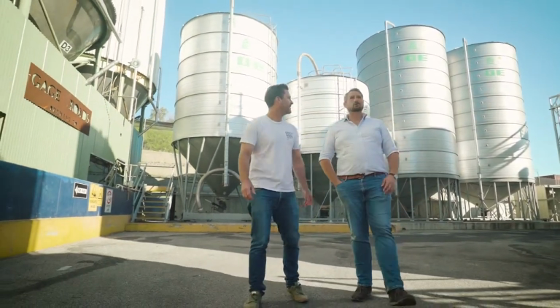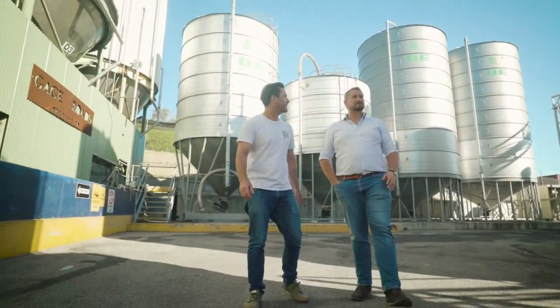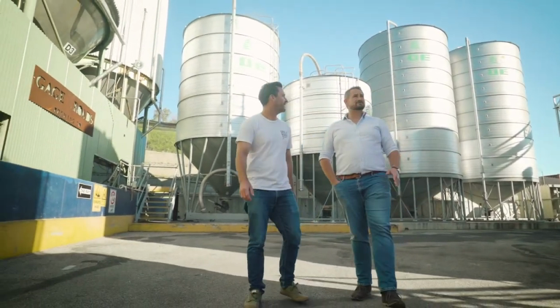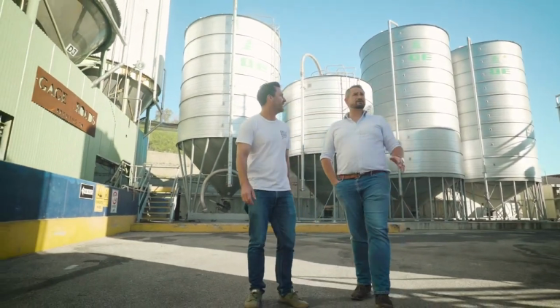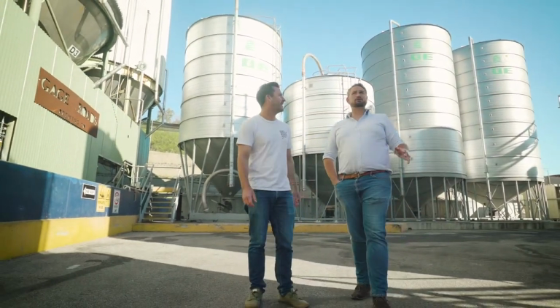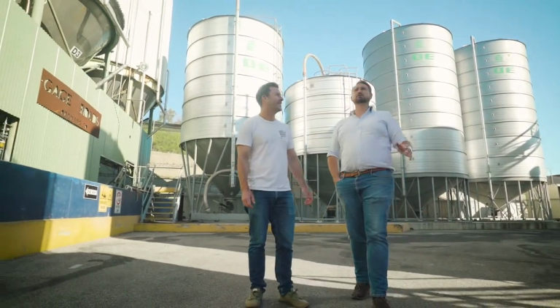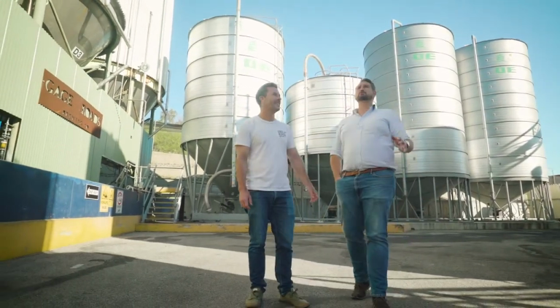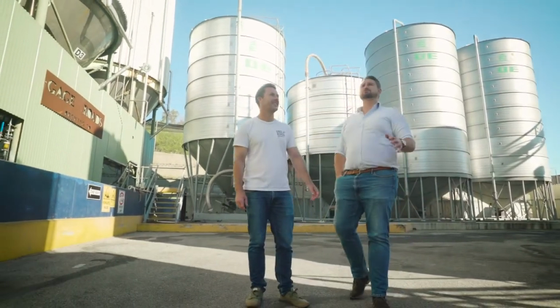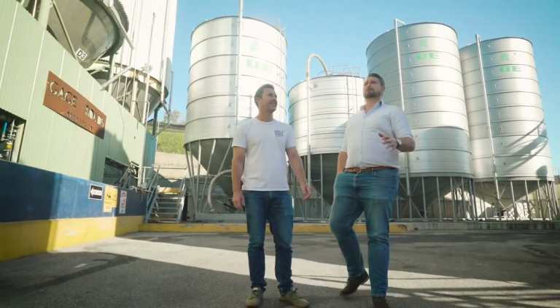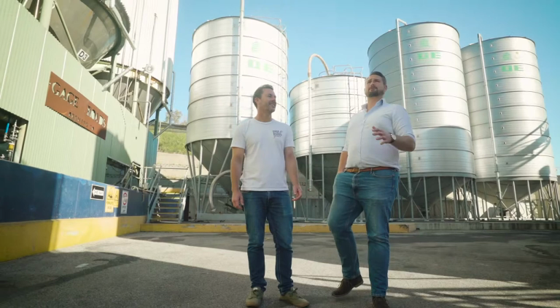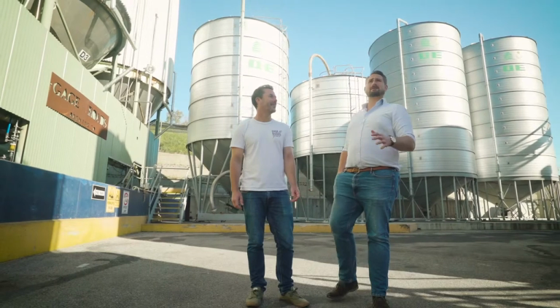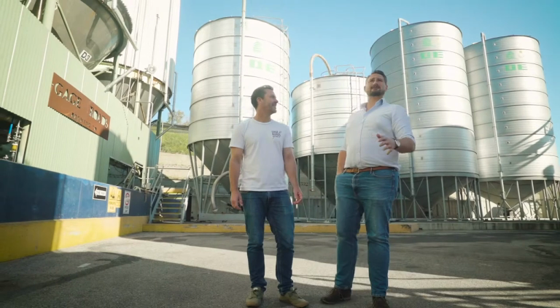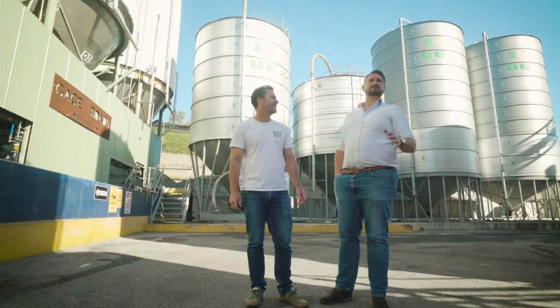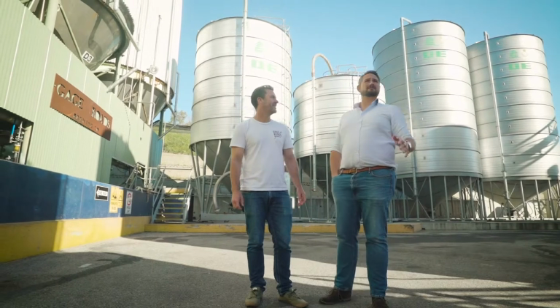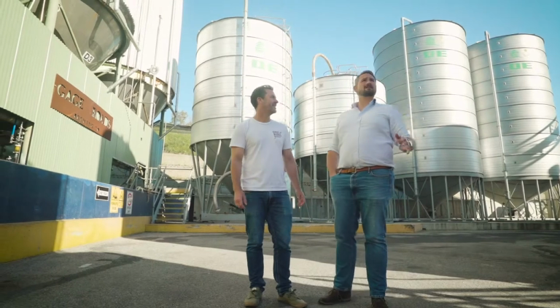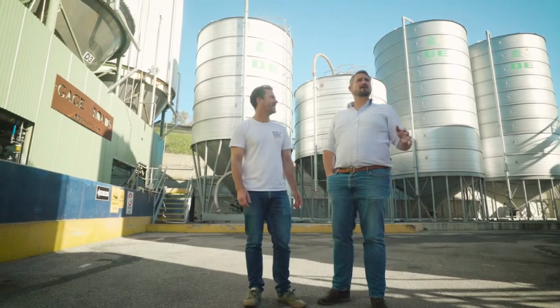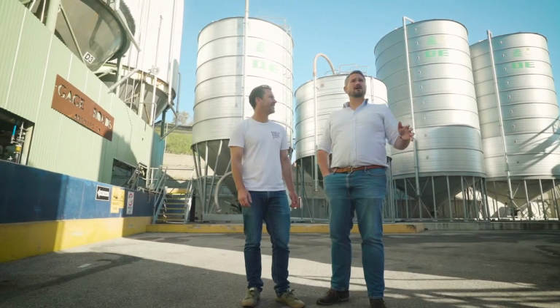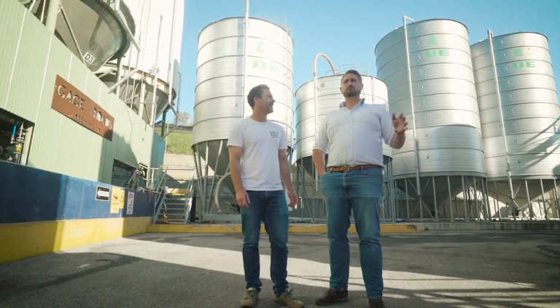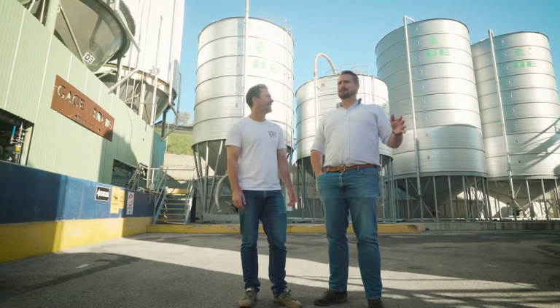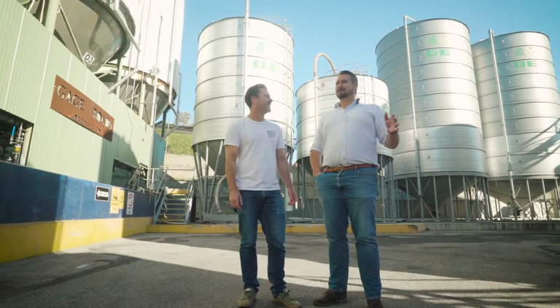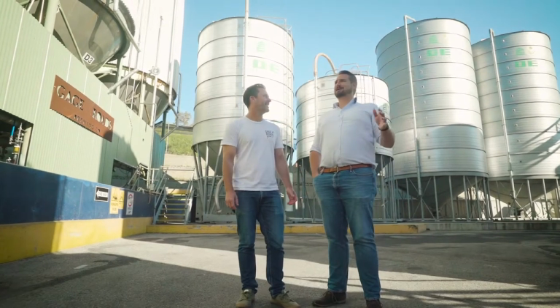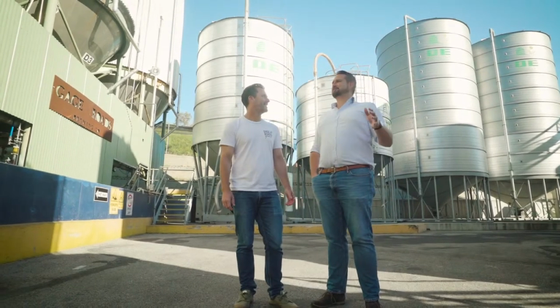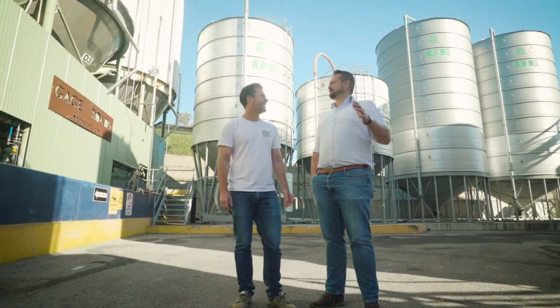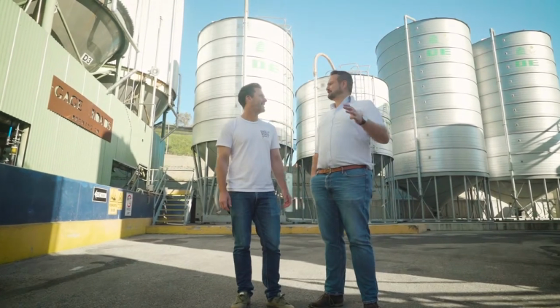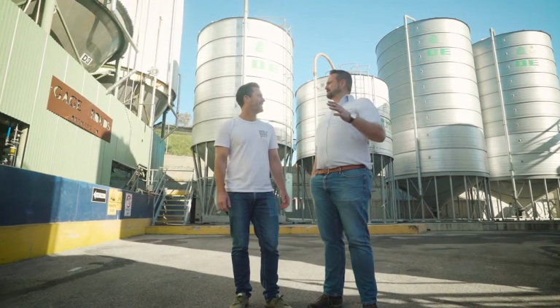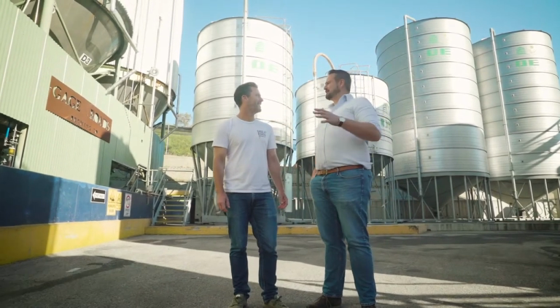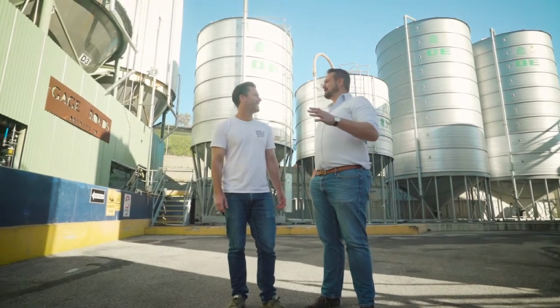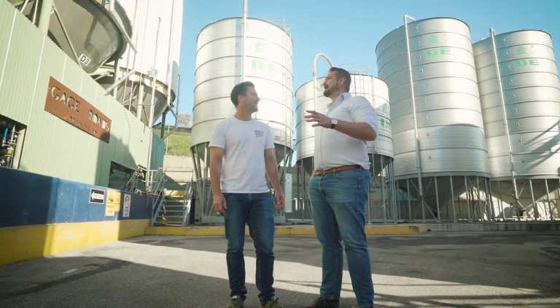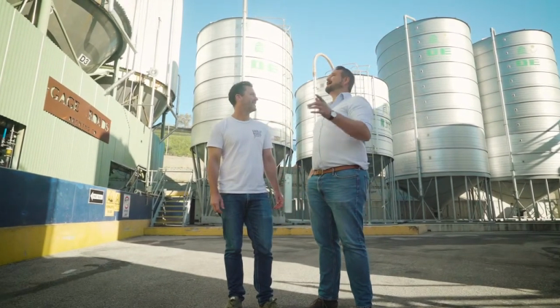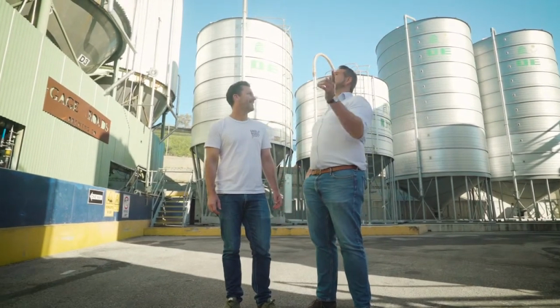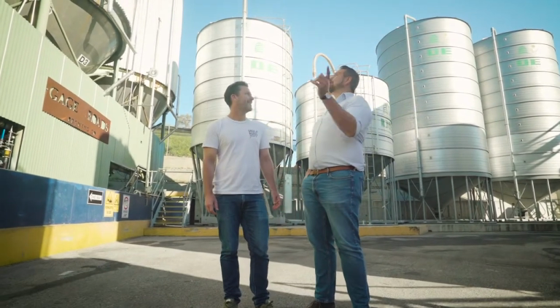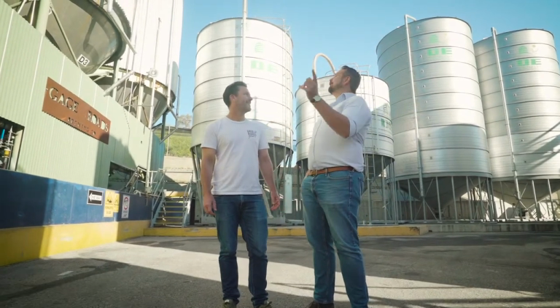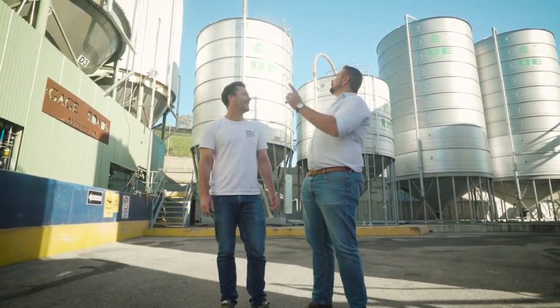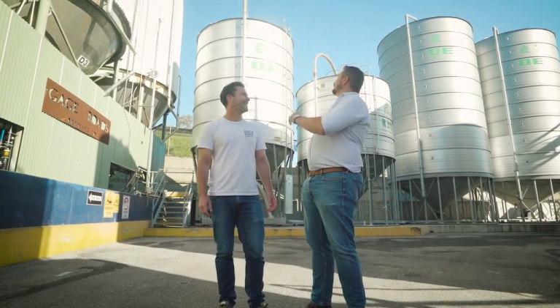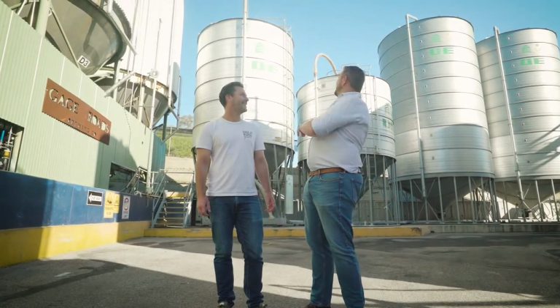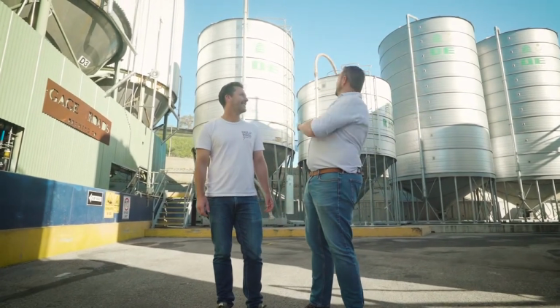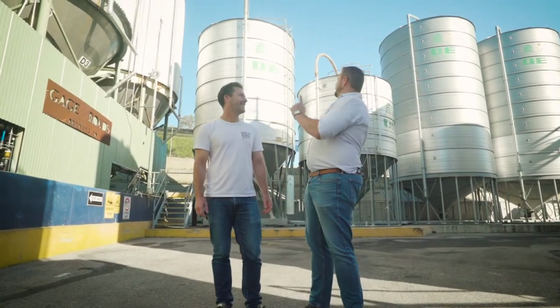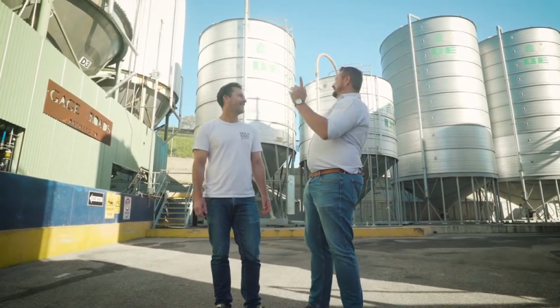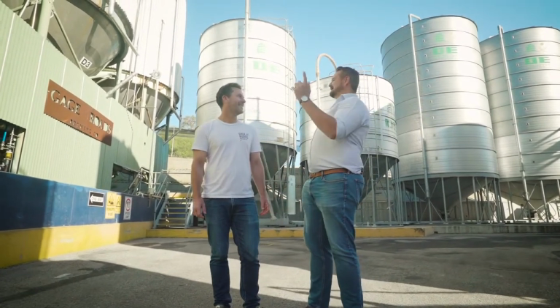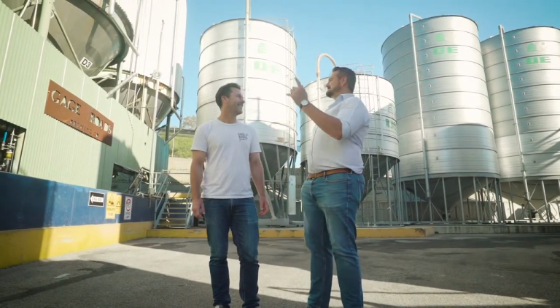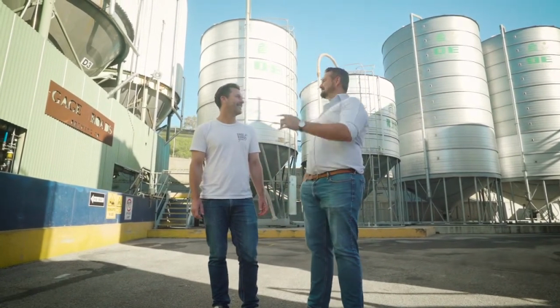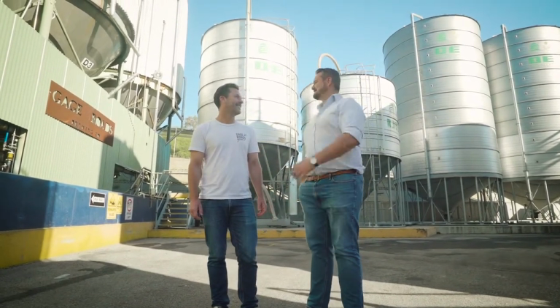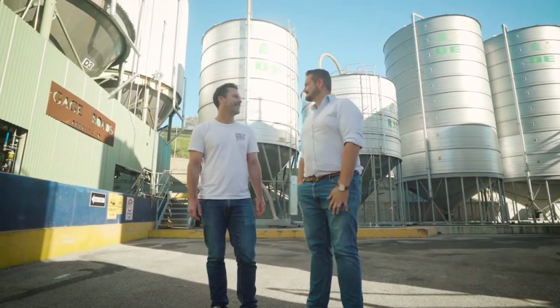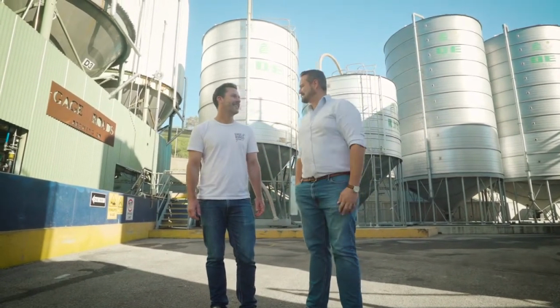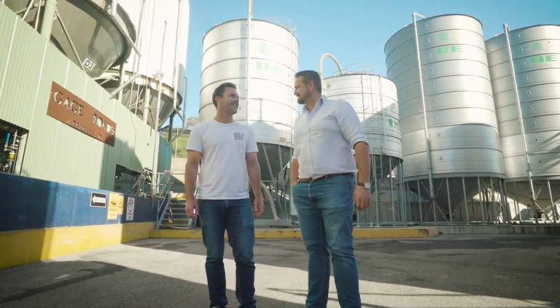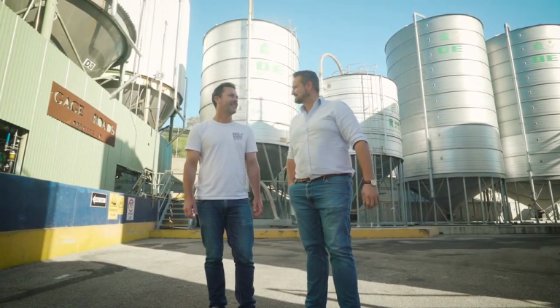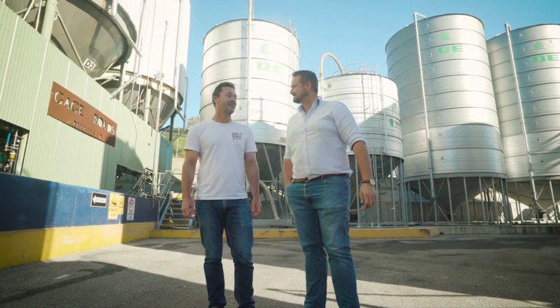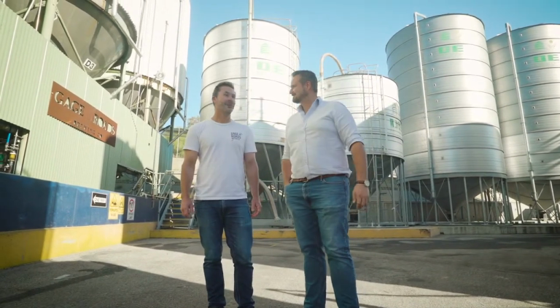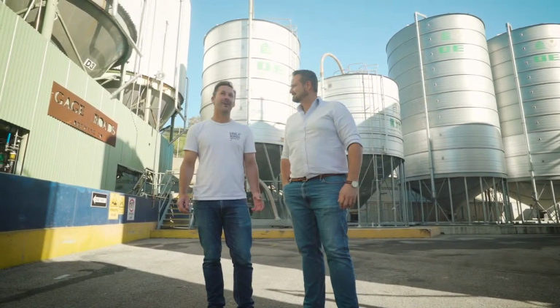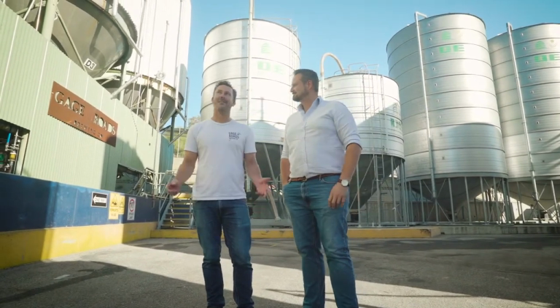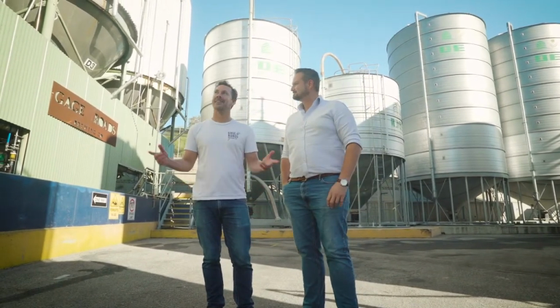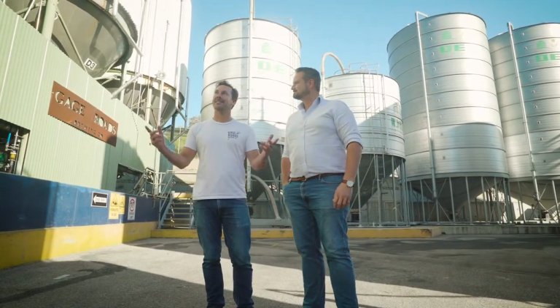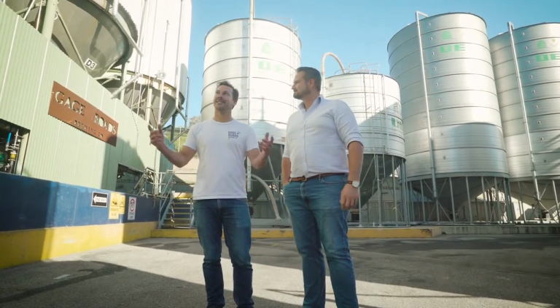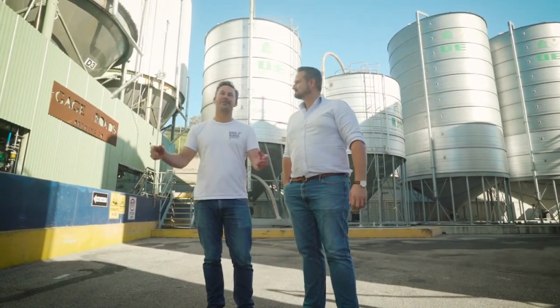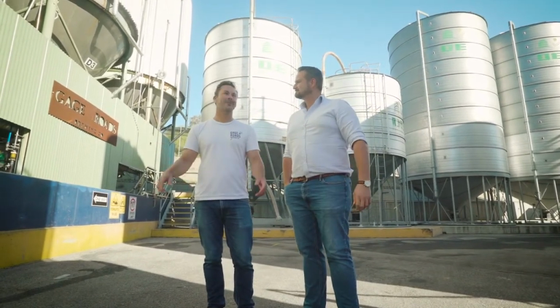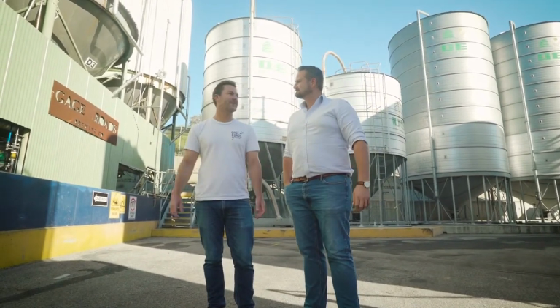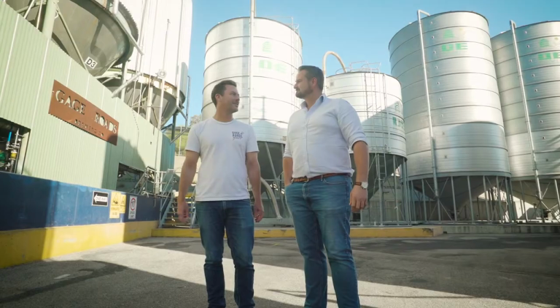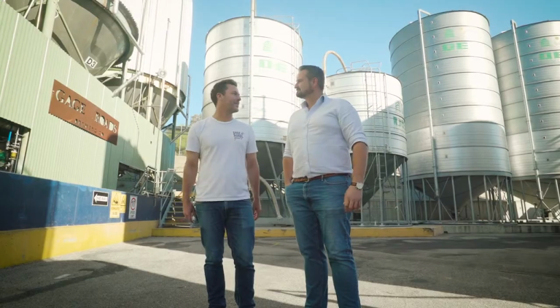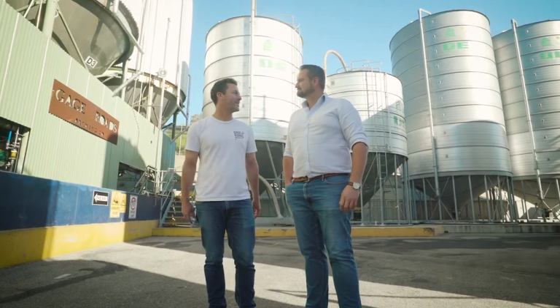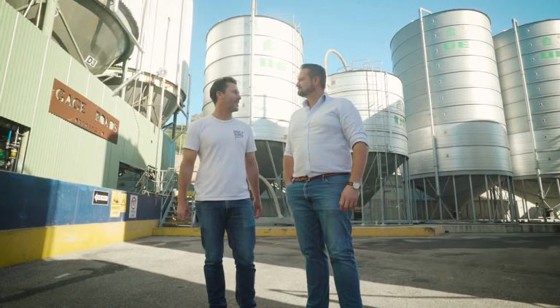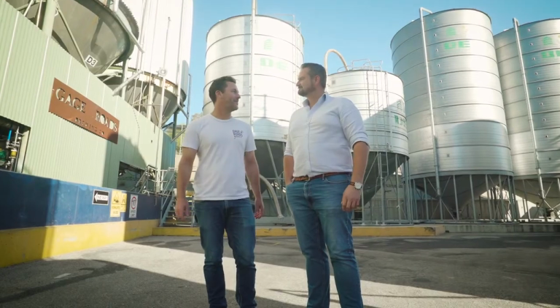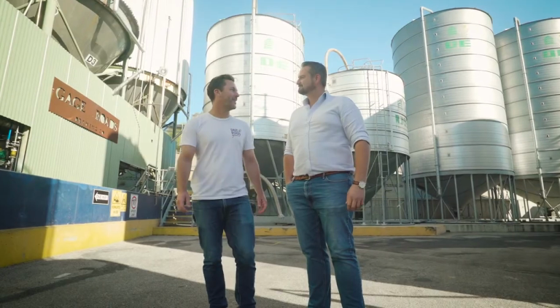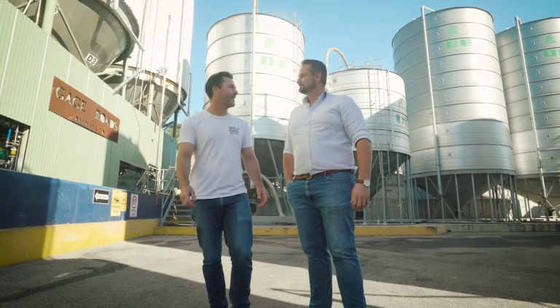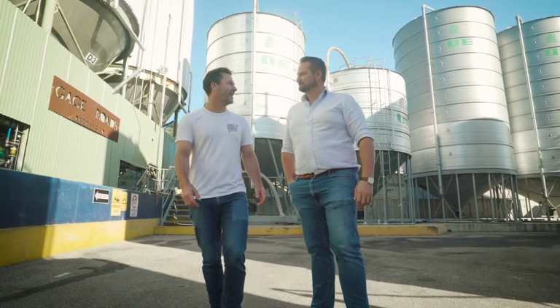Well, look, it's a huge operation. I'm really interested to know how all of this beer gets in these tanks. That's a good question, so let's go find out.